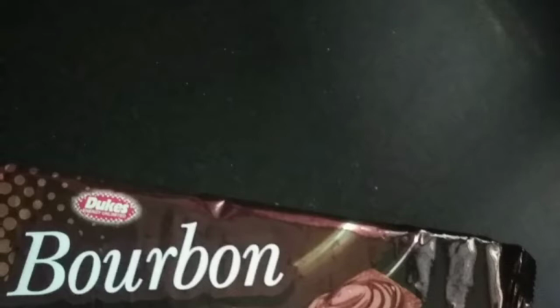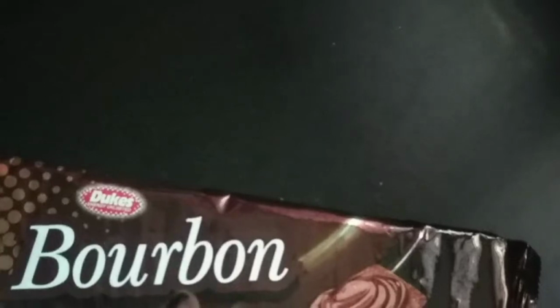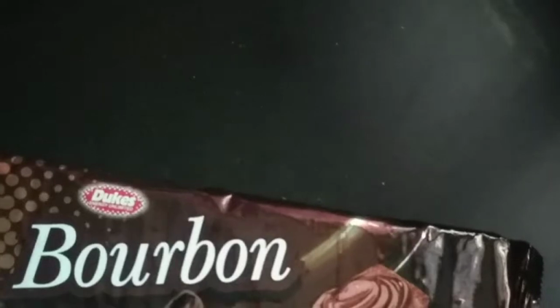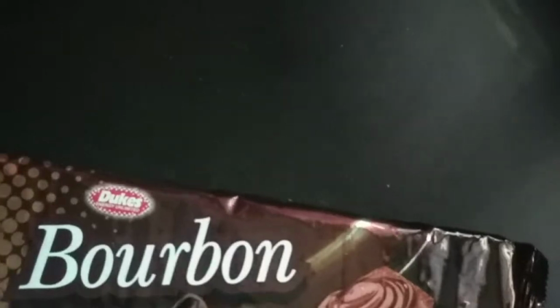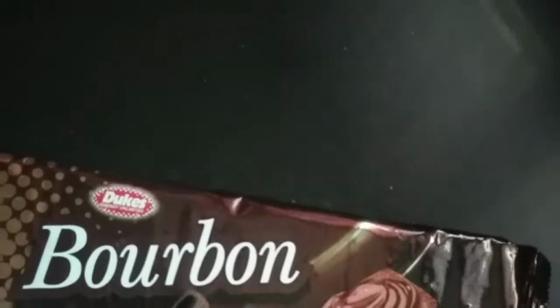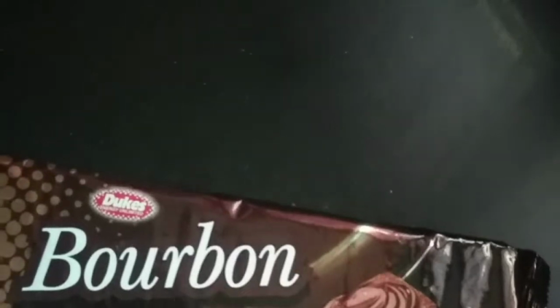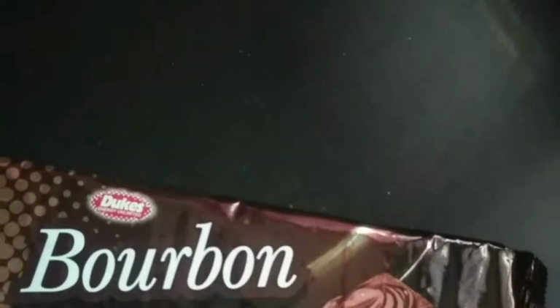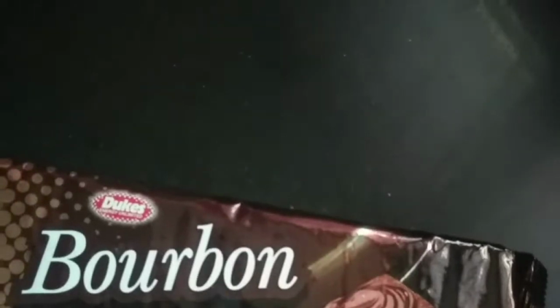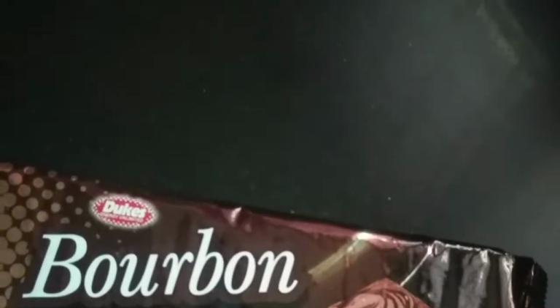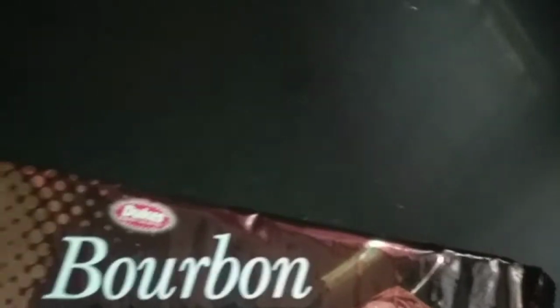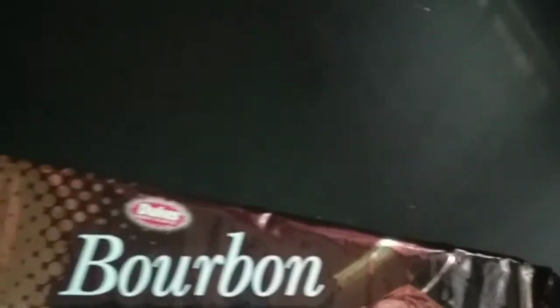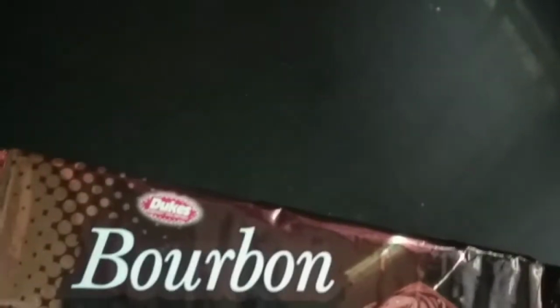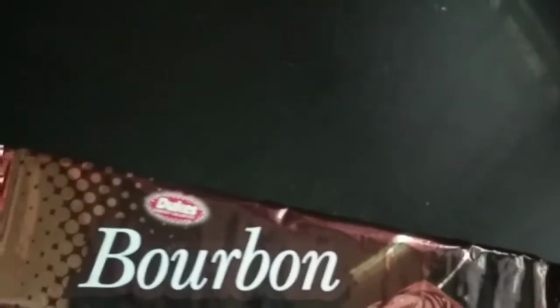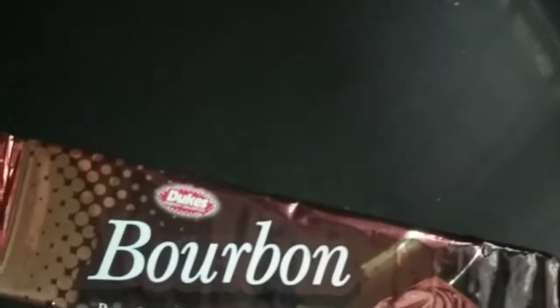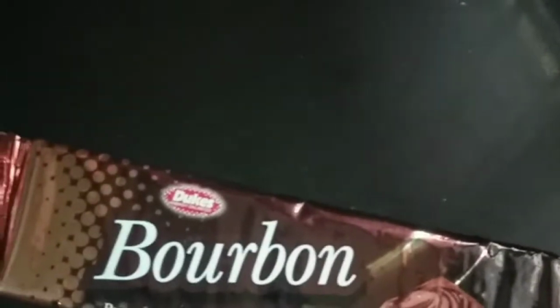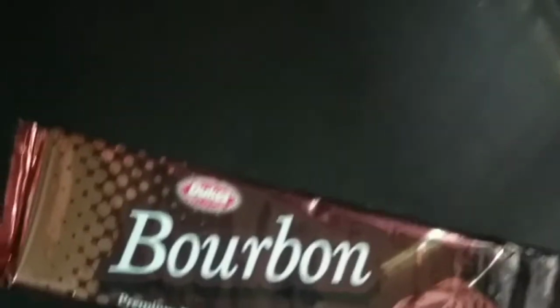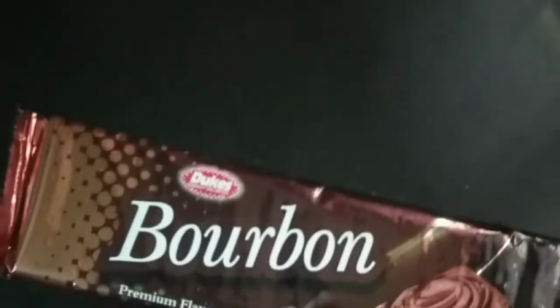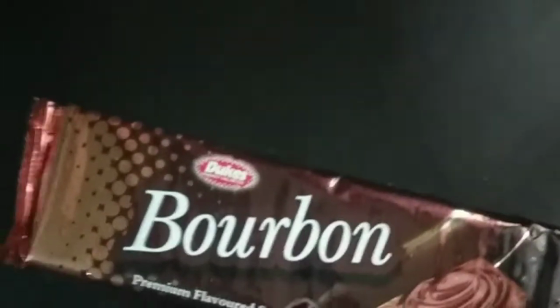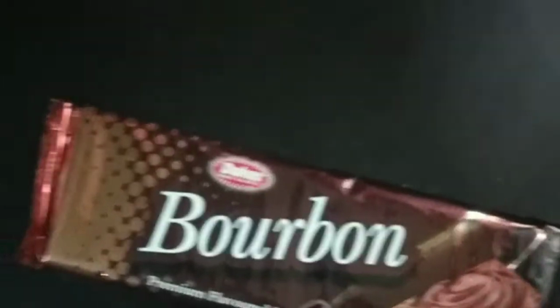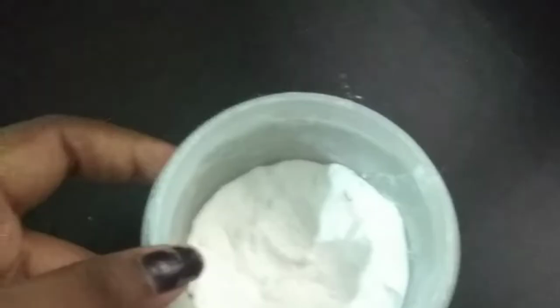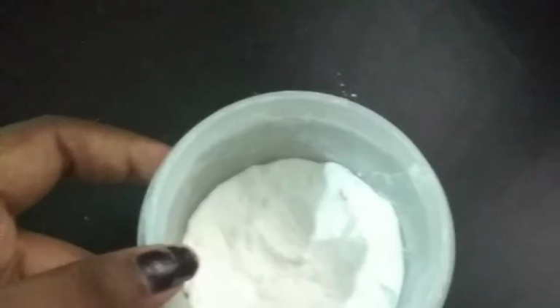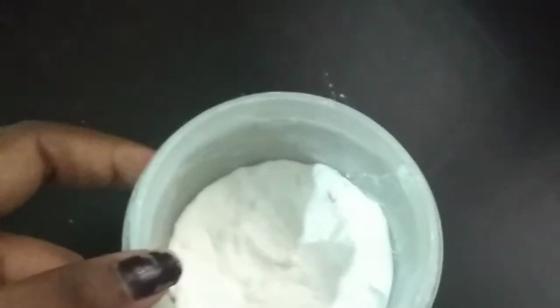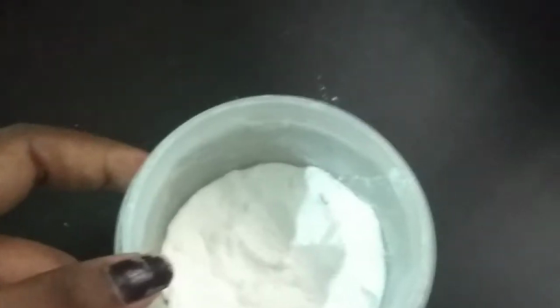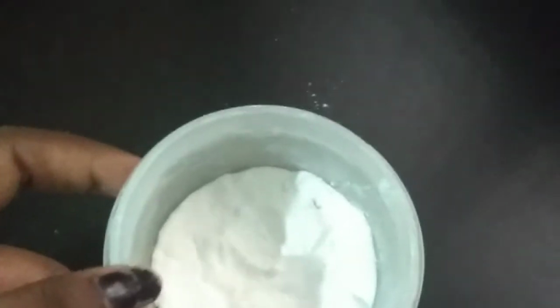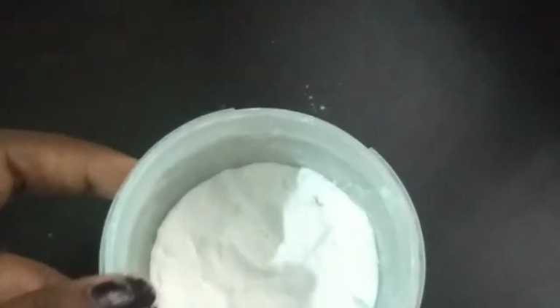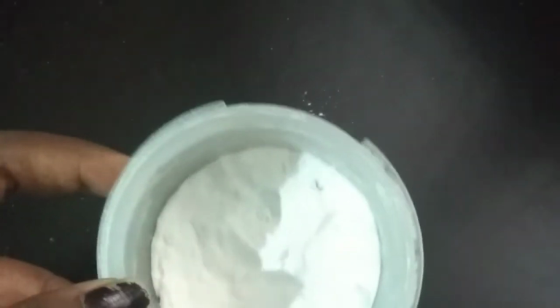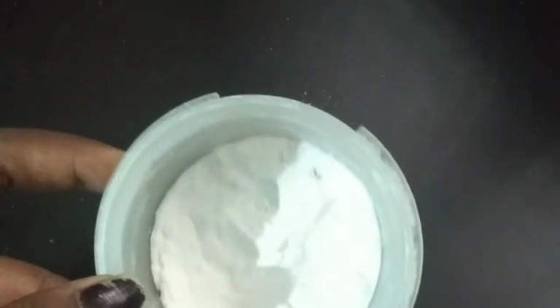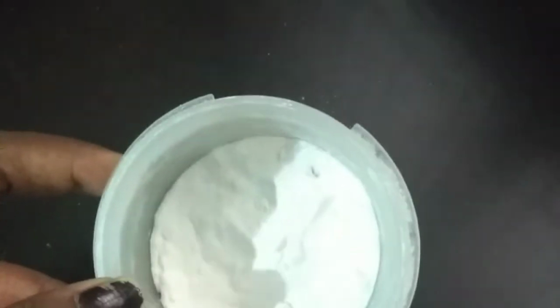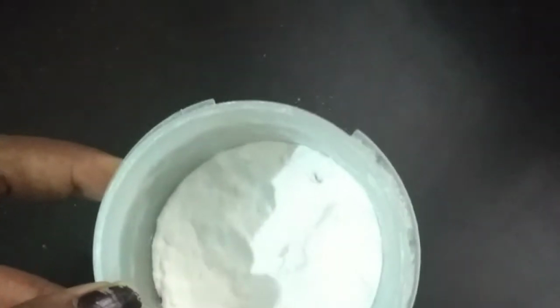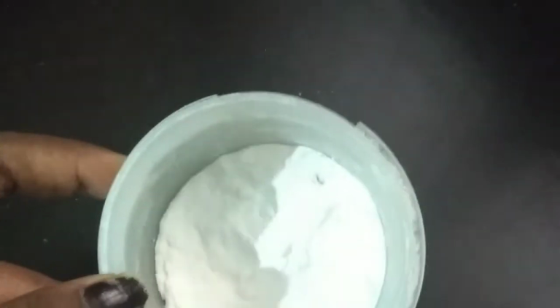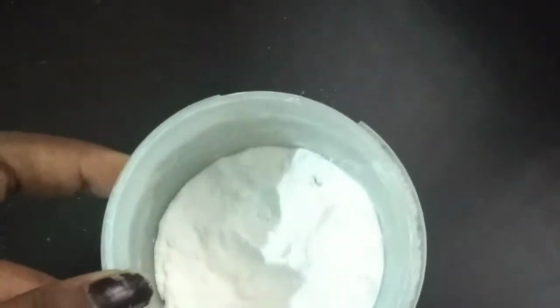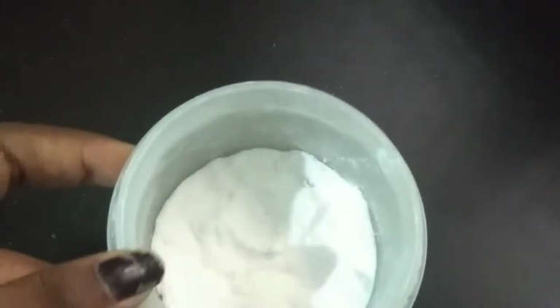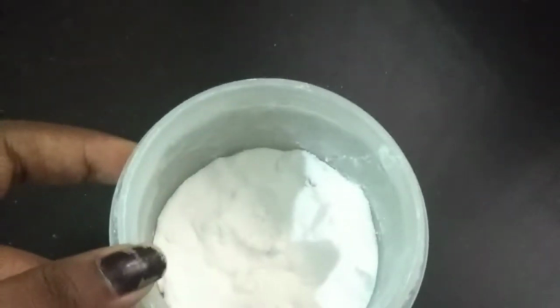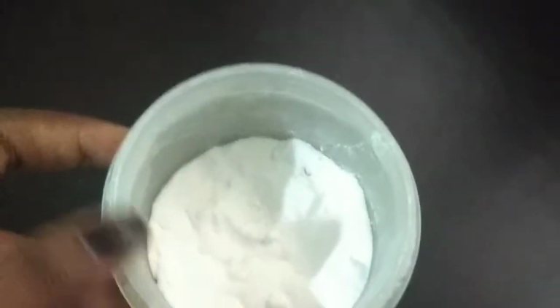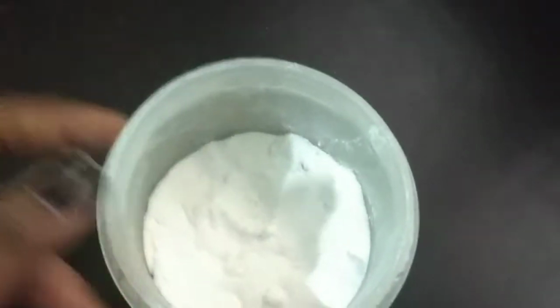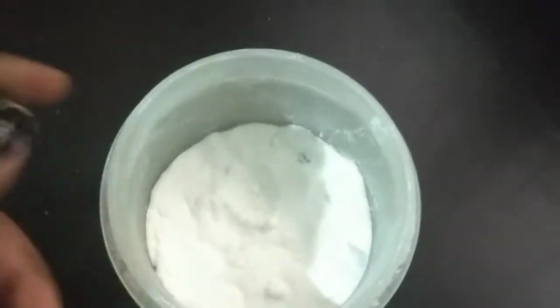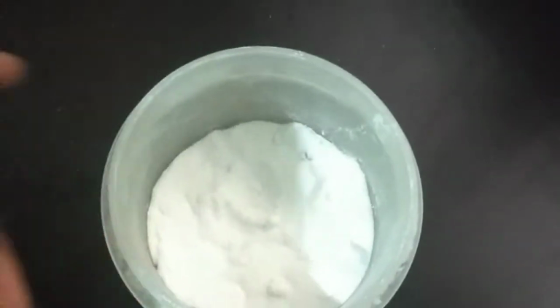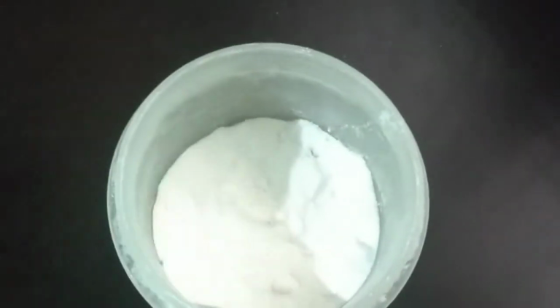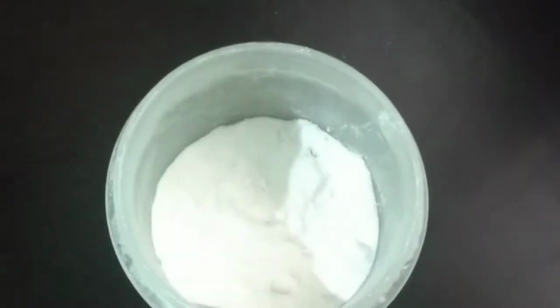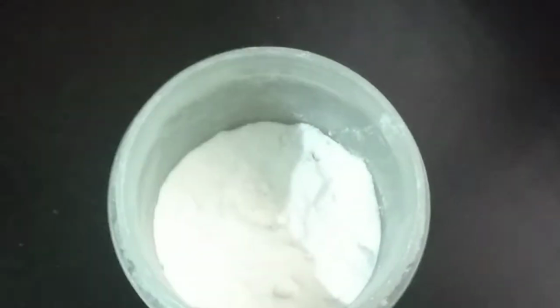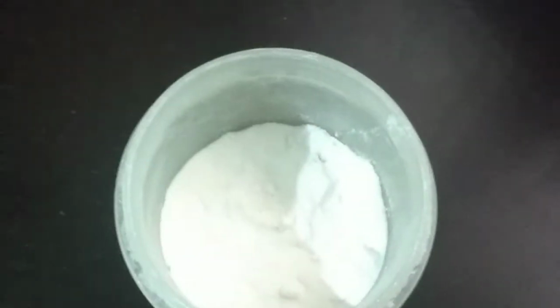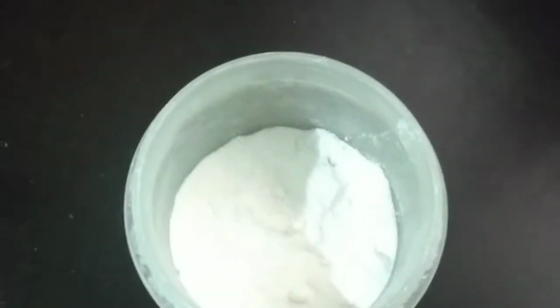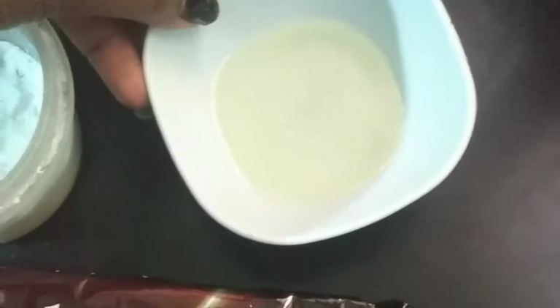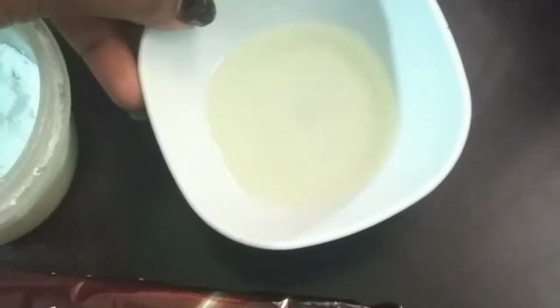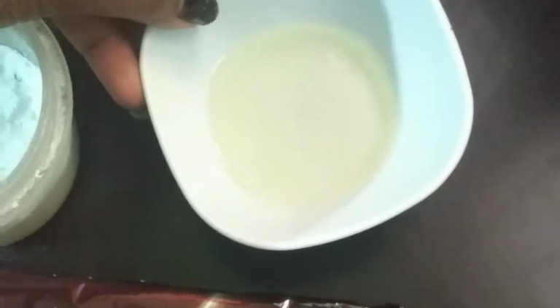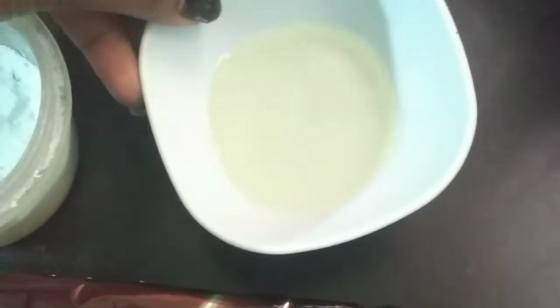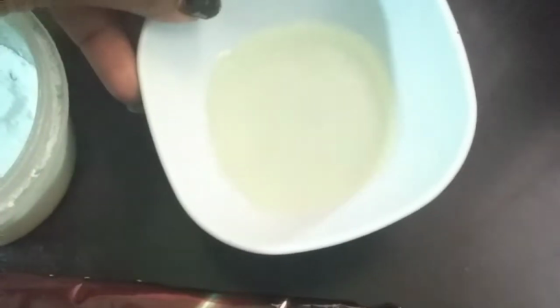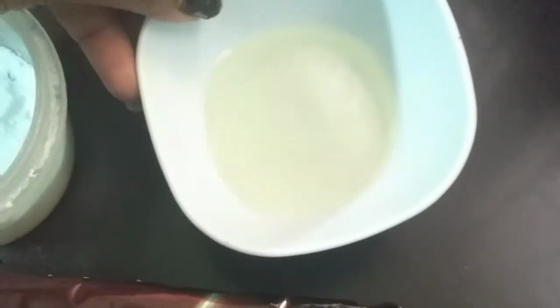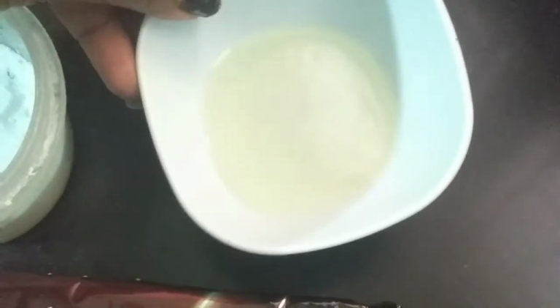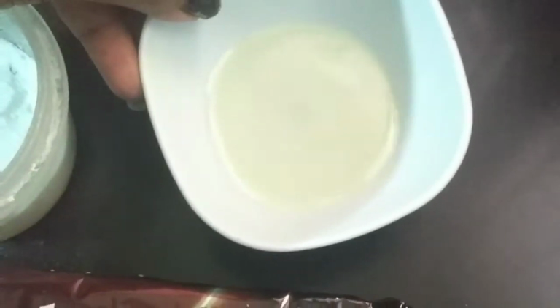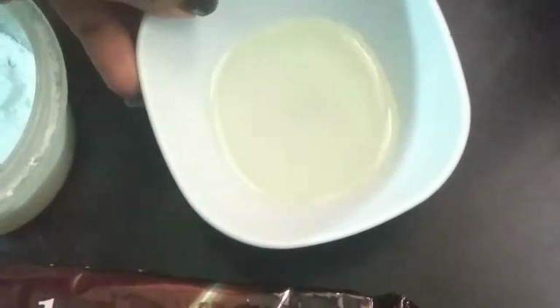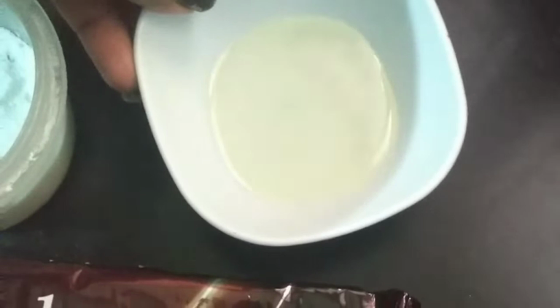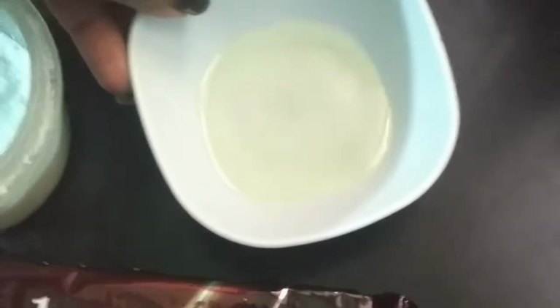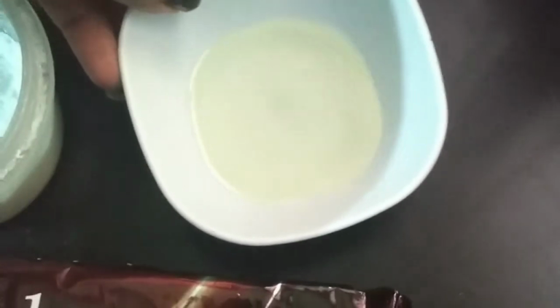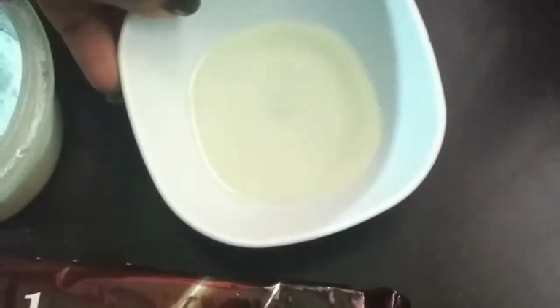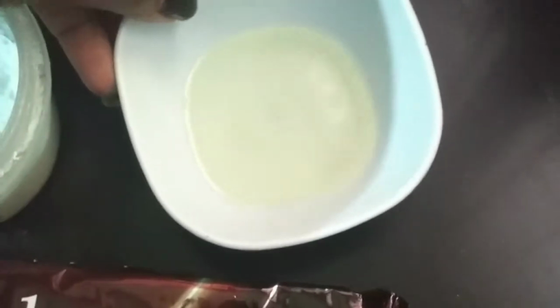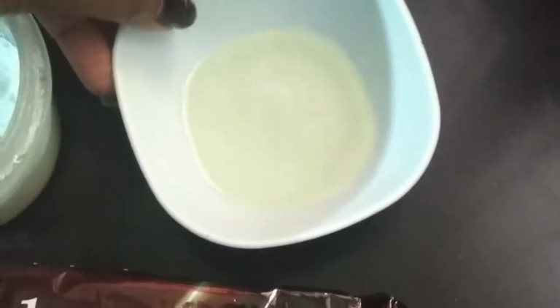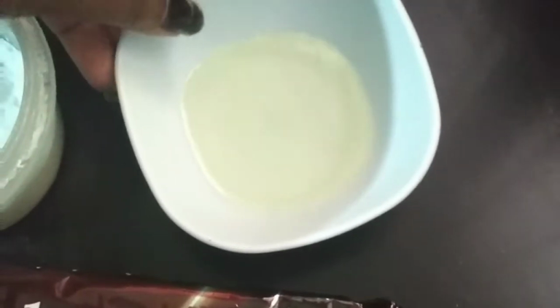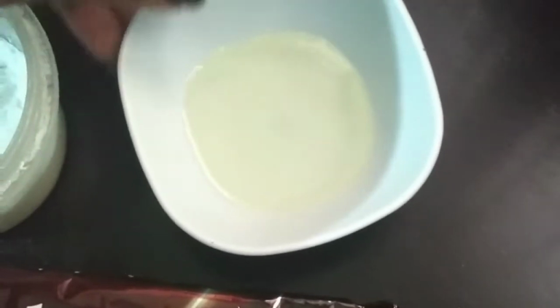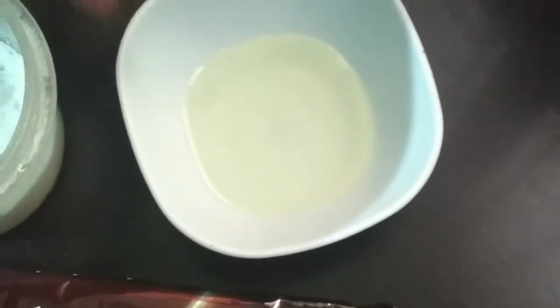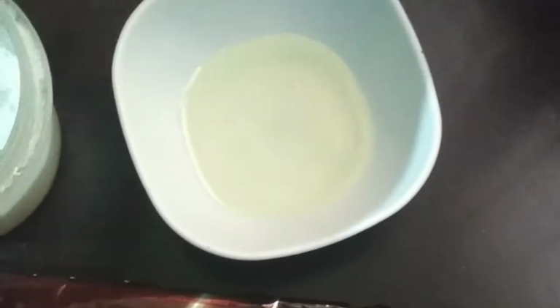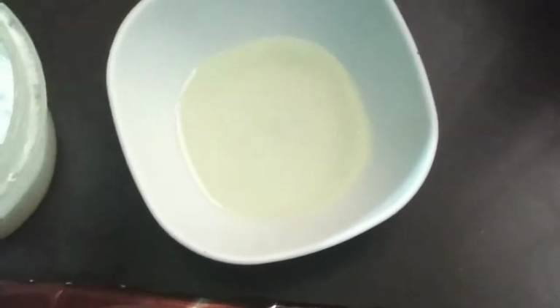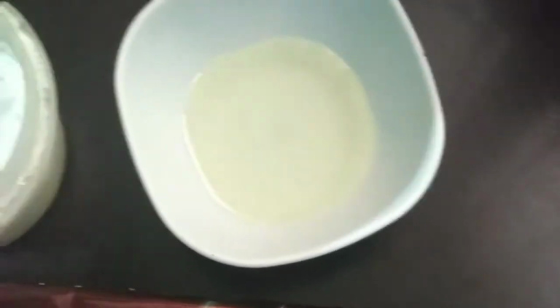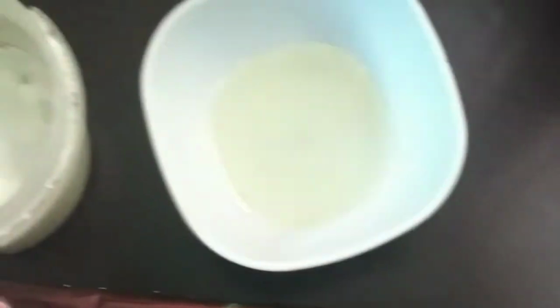Hi guys, welcome back to my channel. It's me Monica. Today I am making a bourbon biscuit cake.